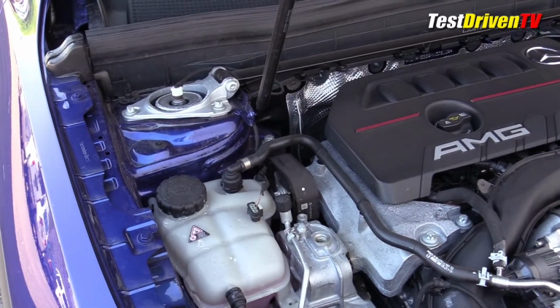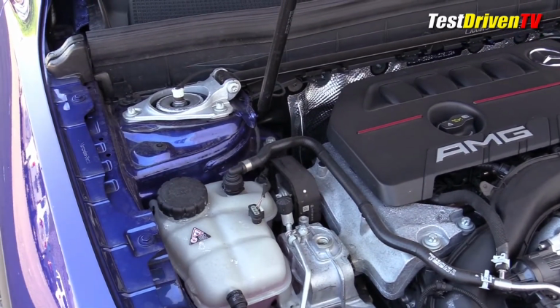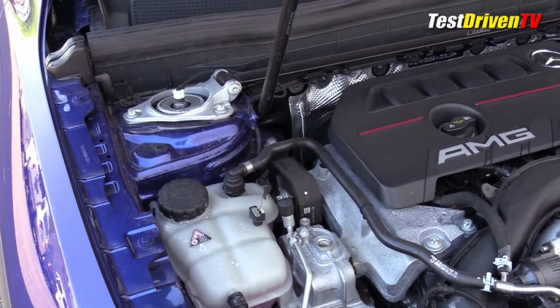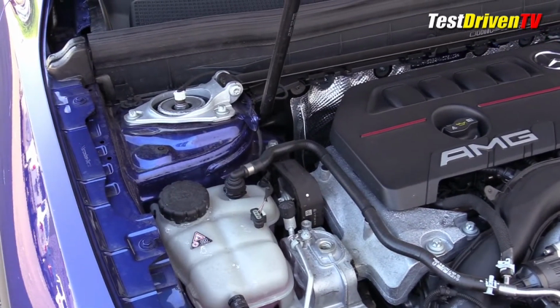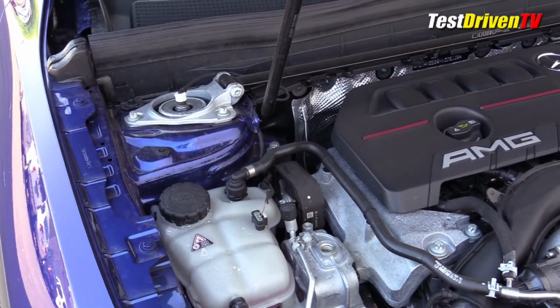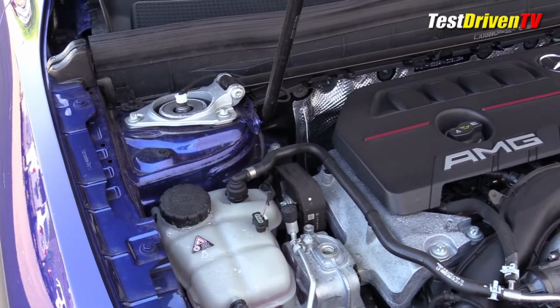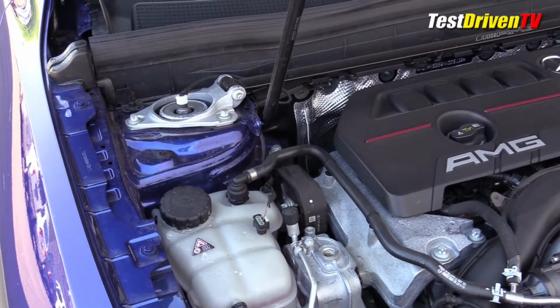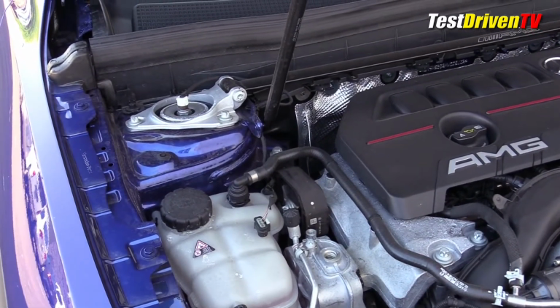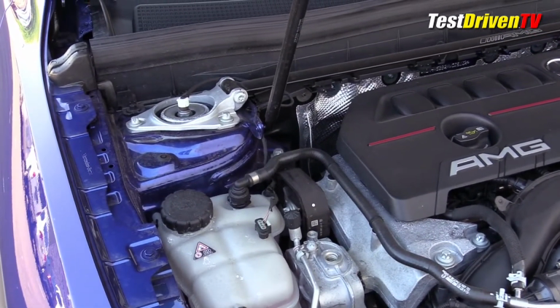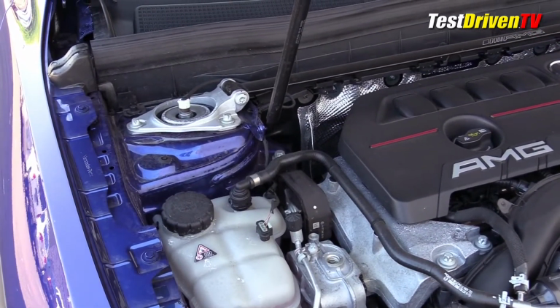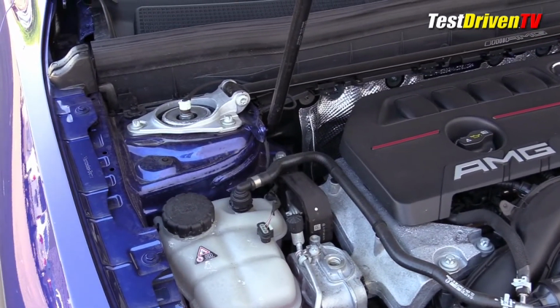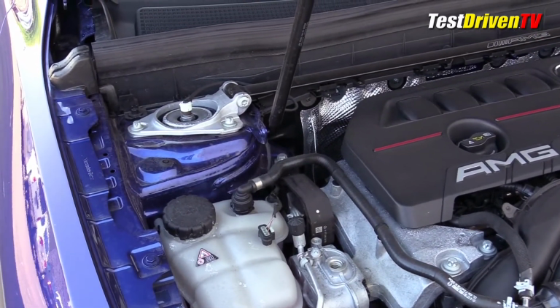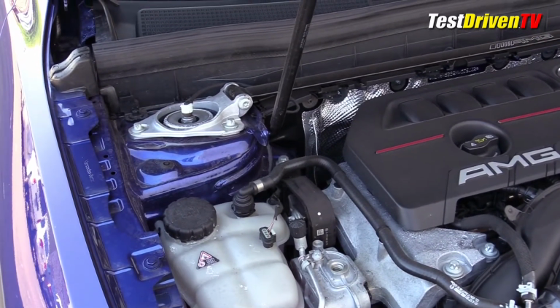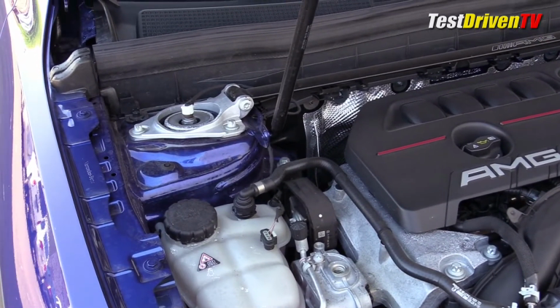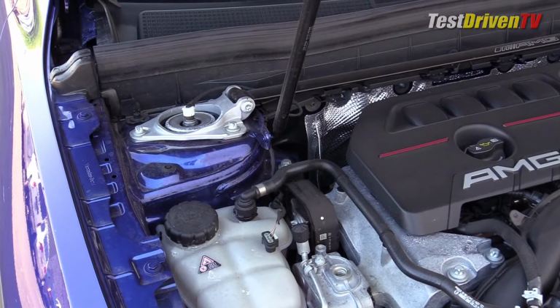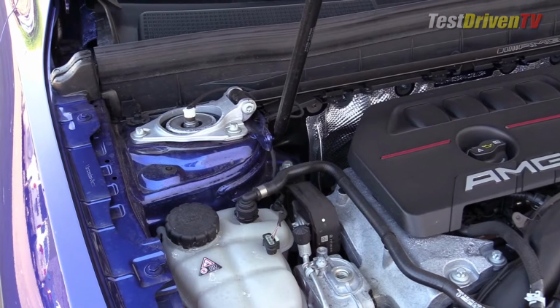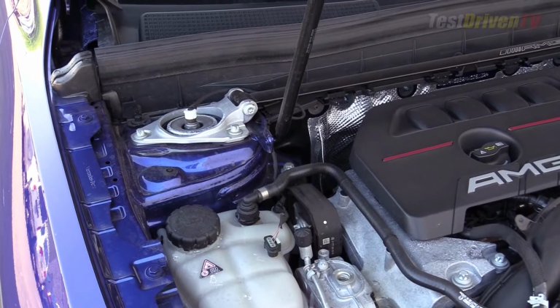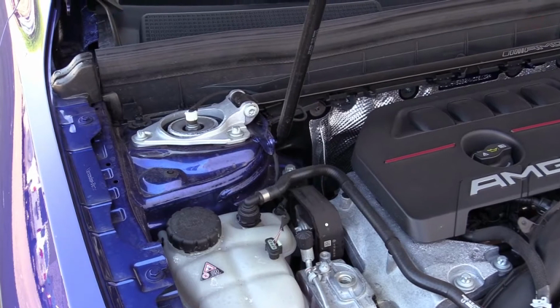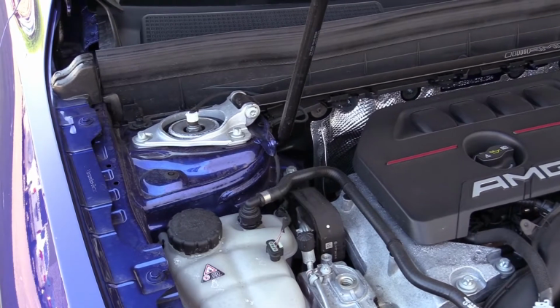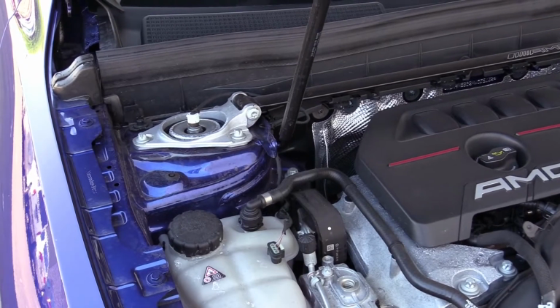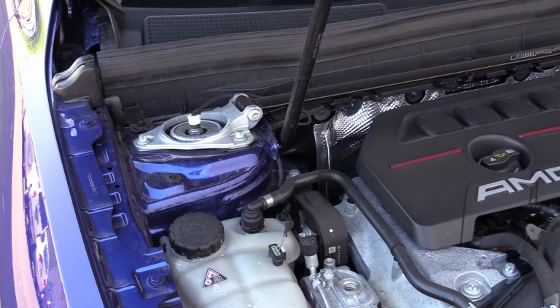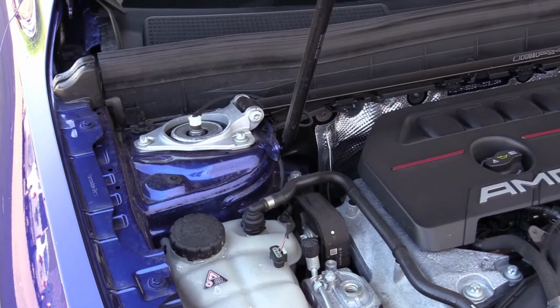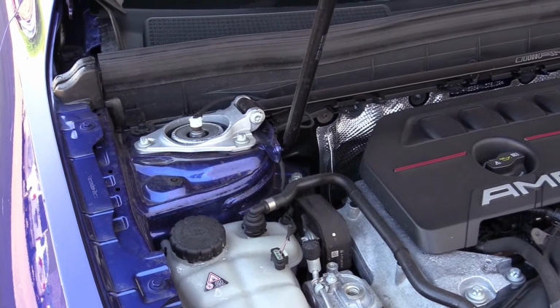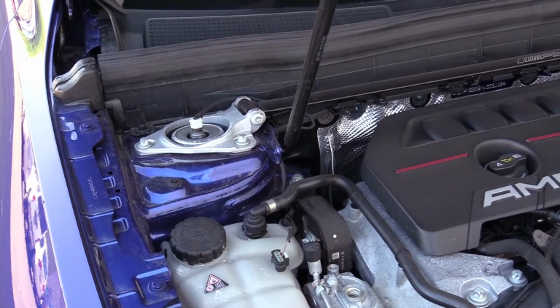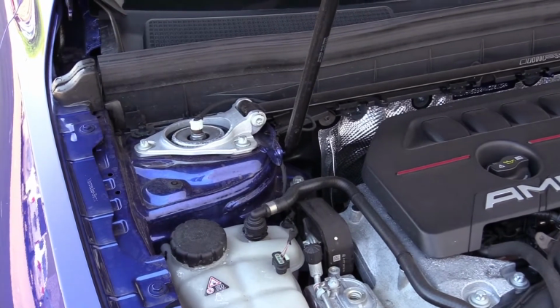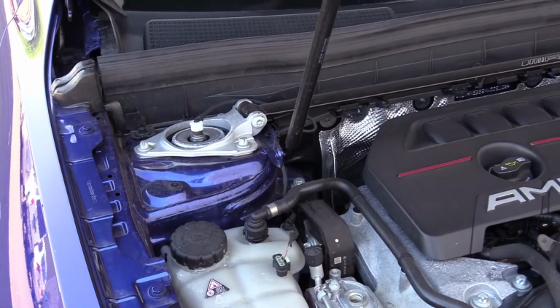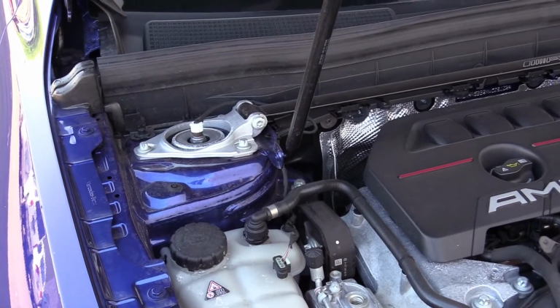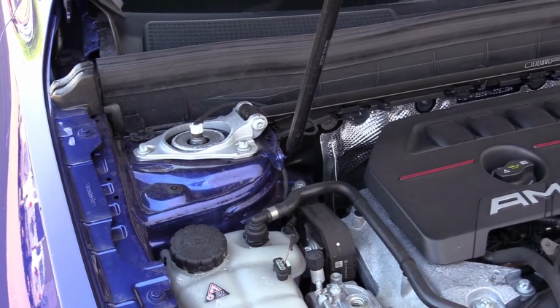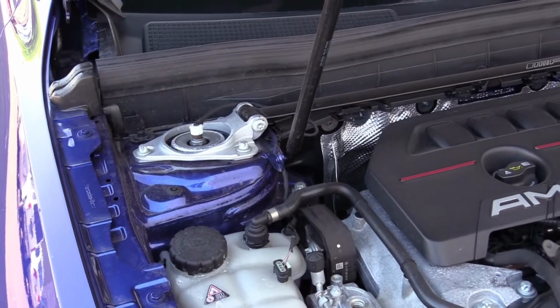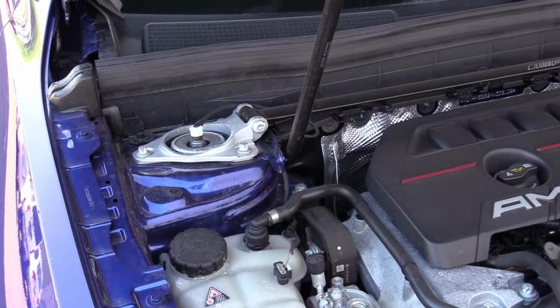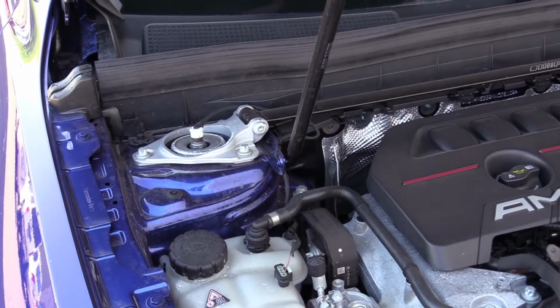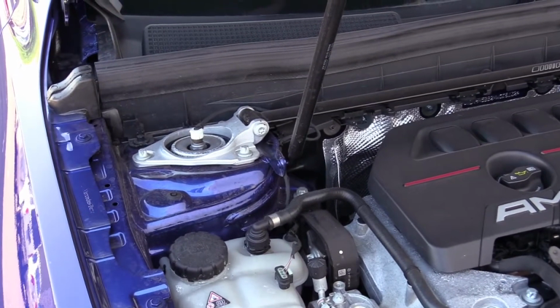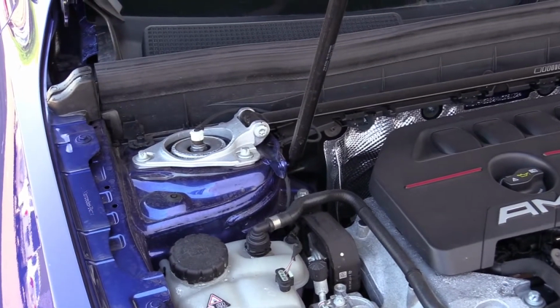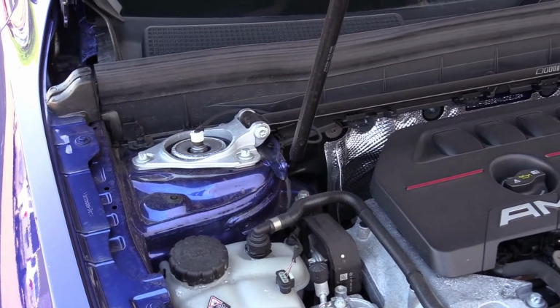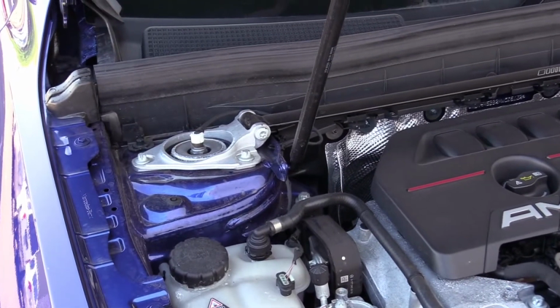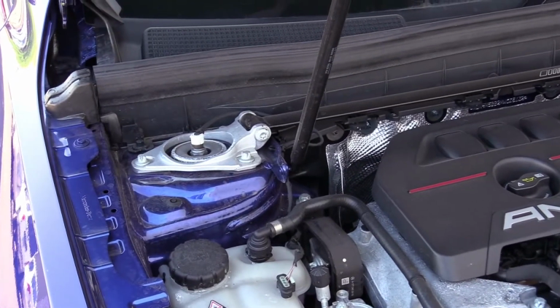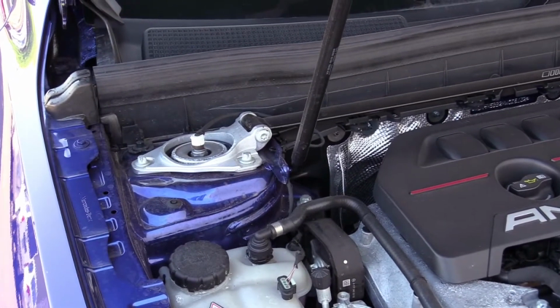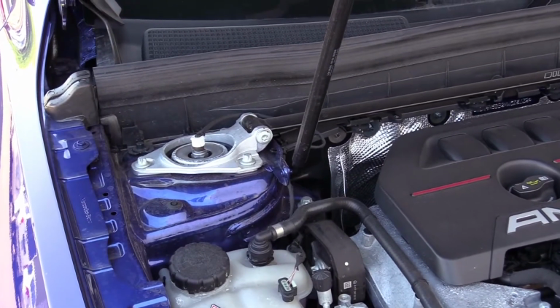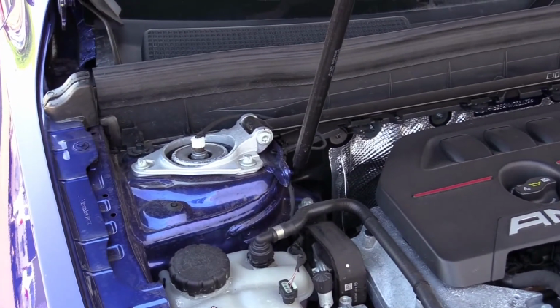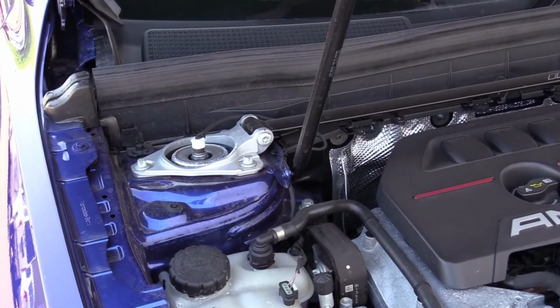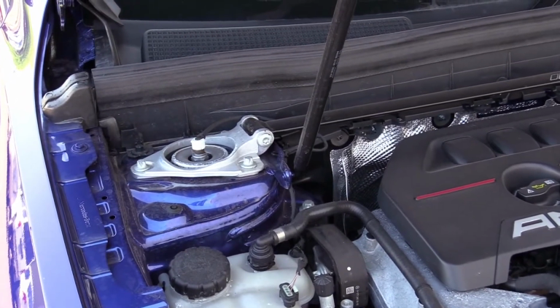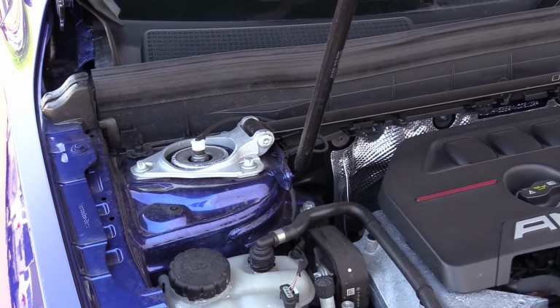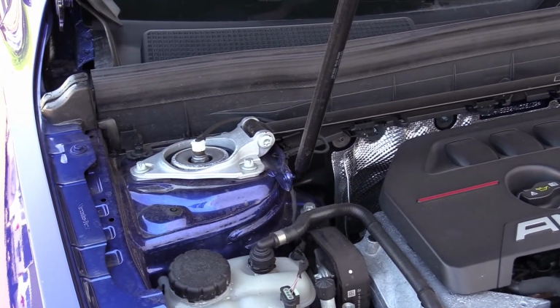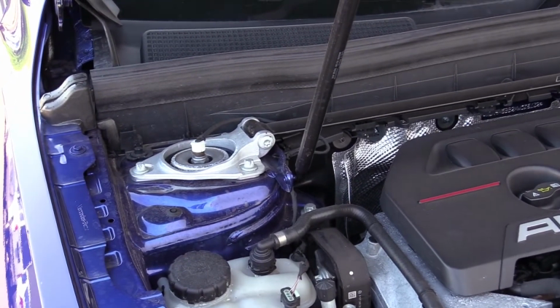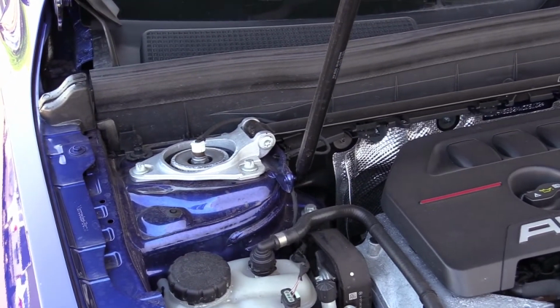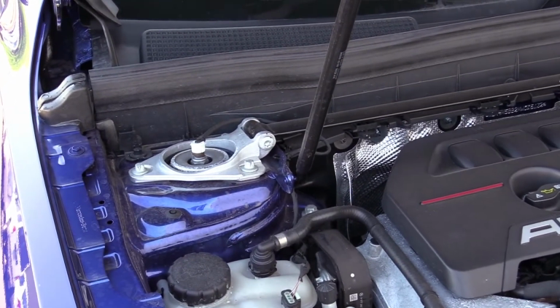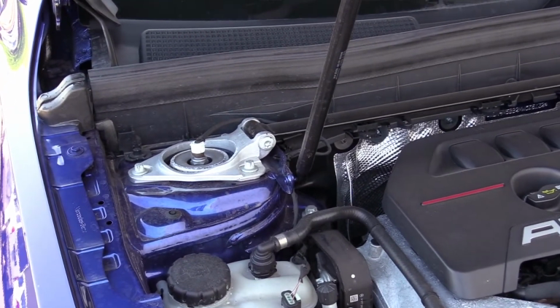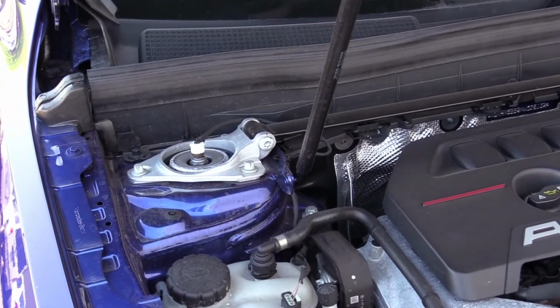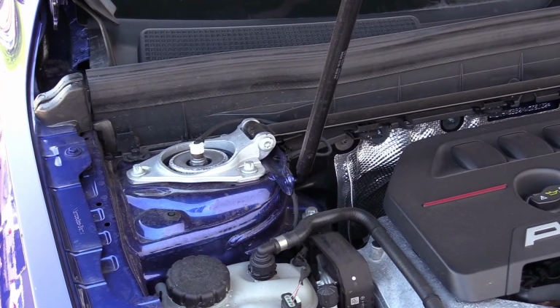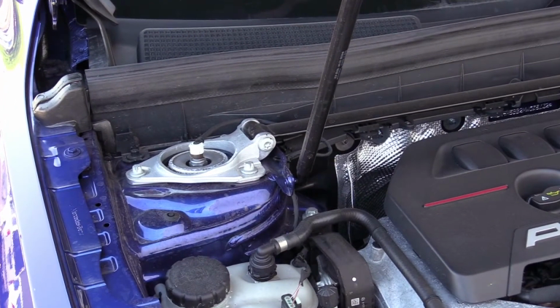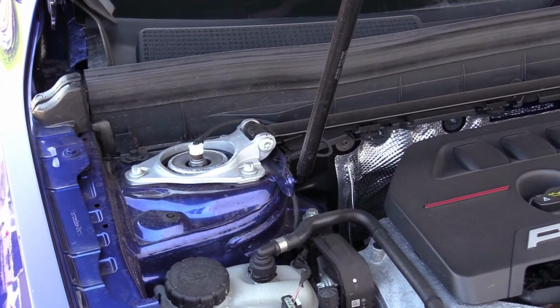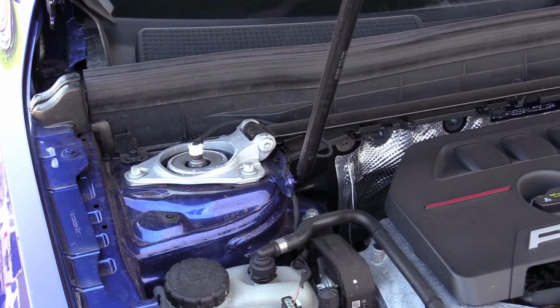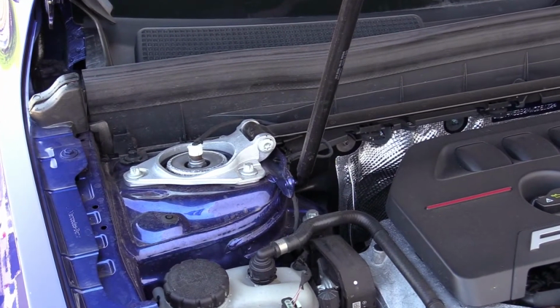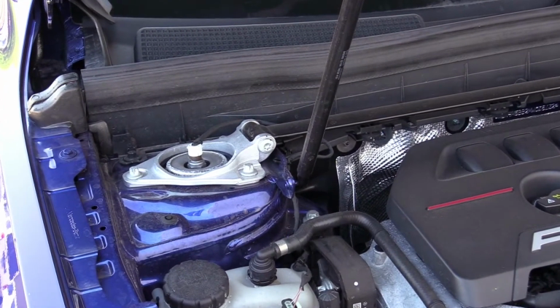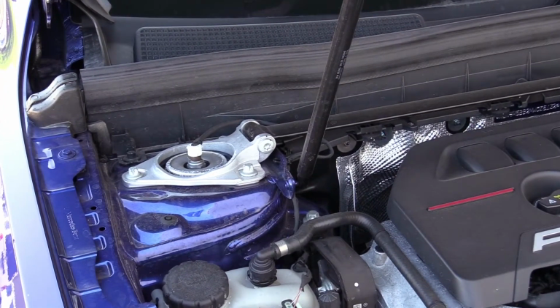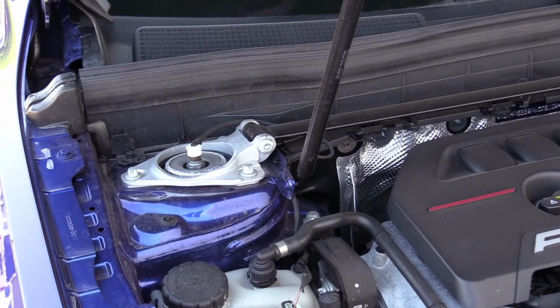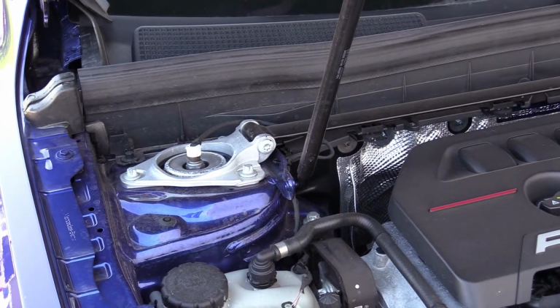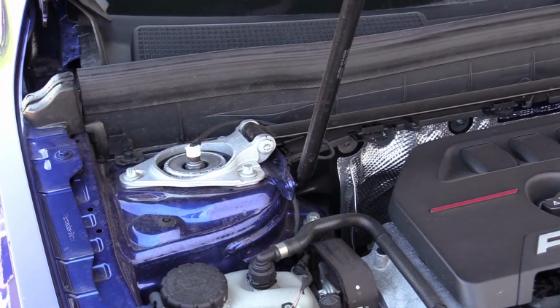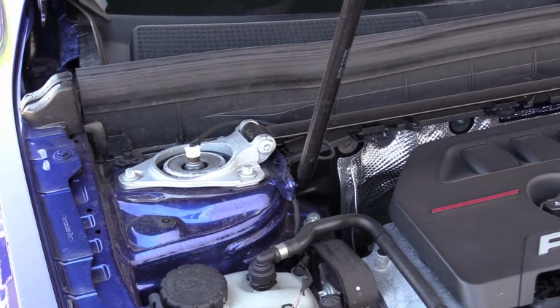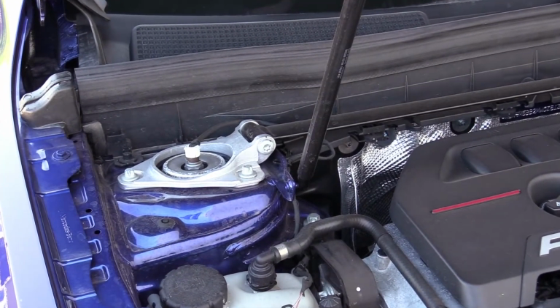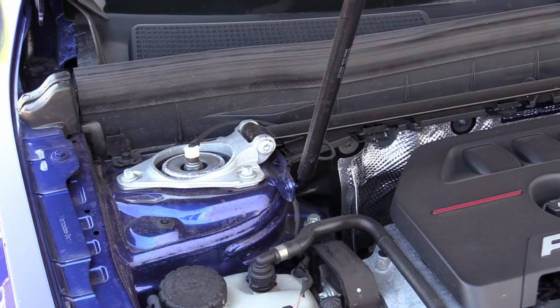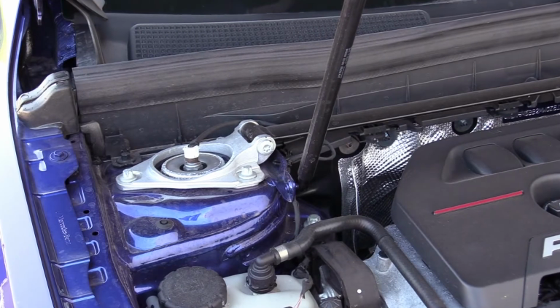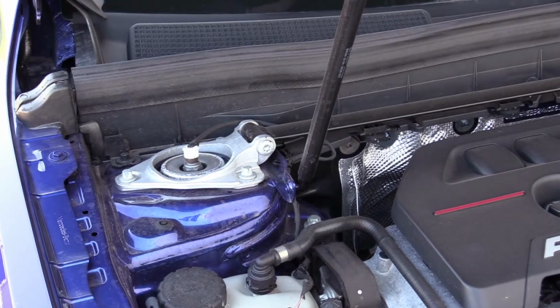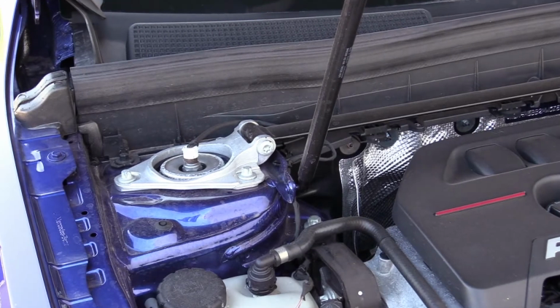Also notable on this vehicle is an AMG strut tower brace, and the top of the struts show the connections for the adjustable suspension.